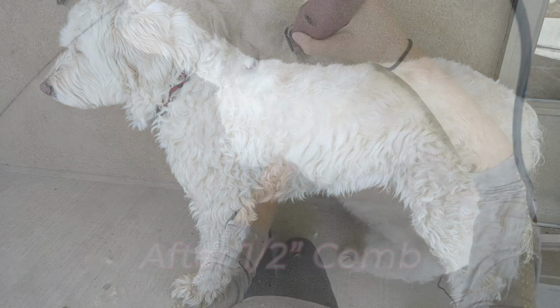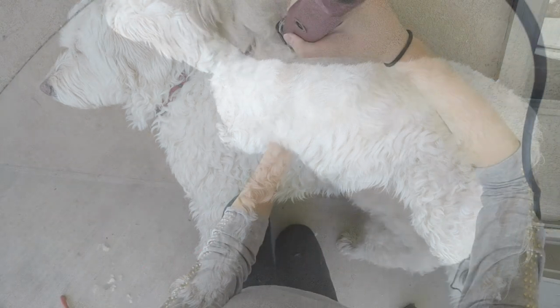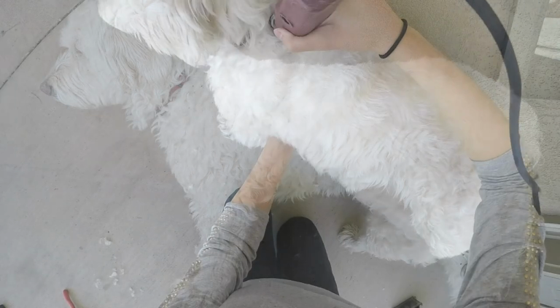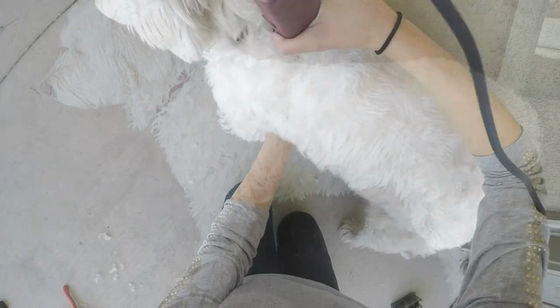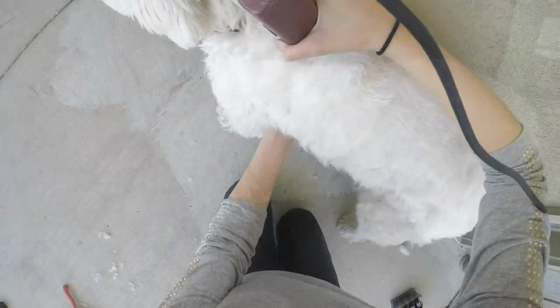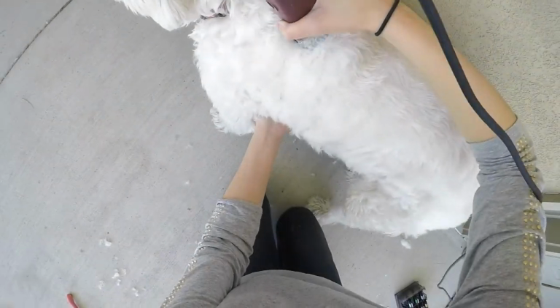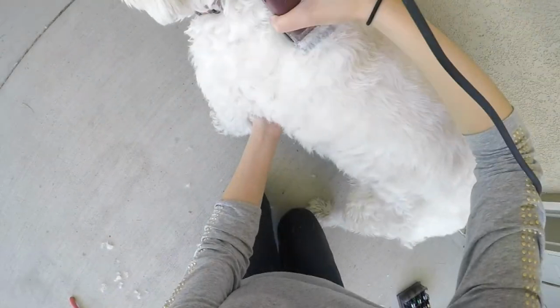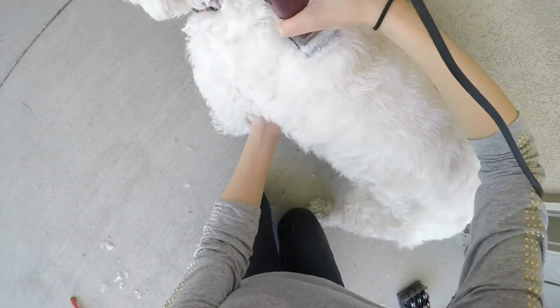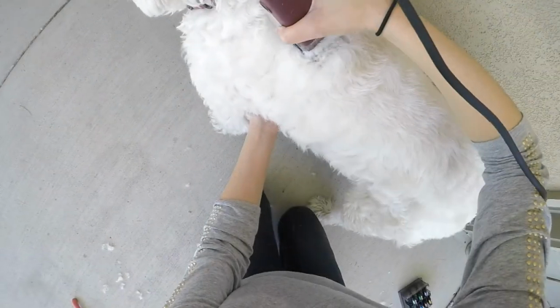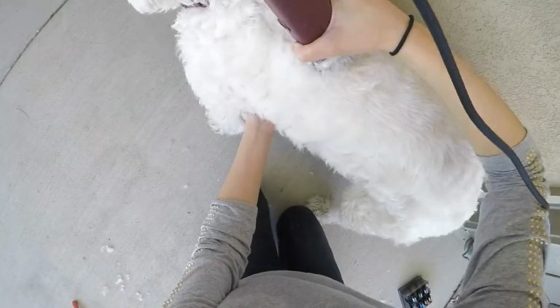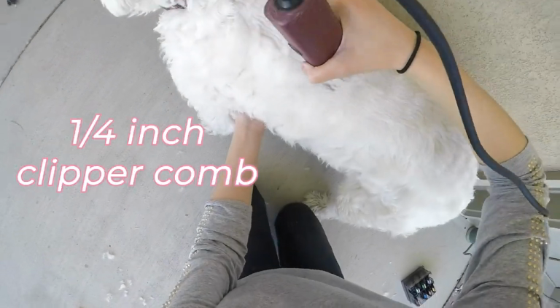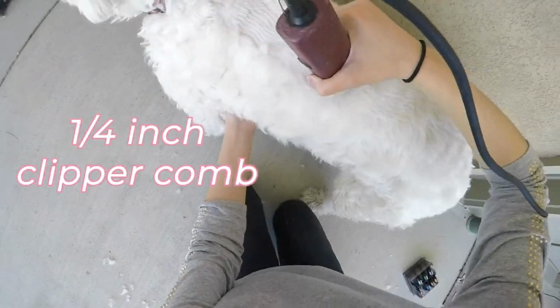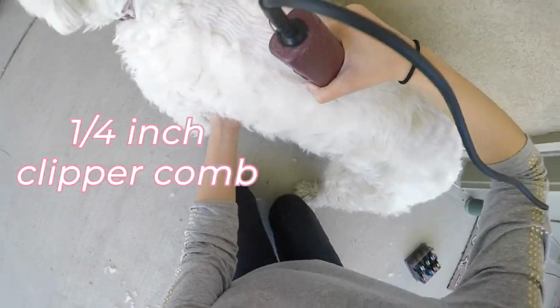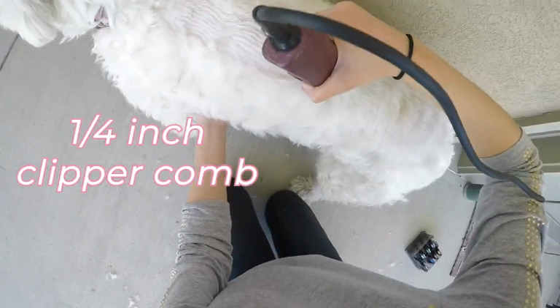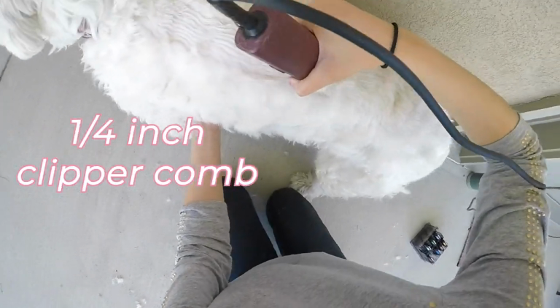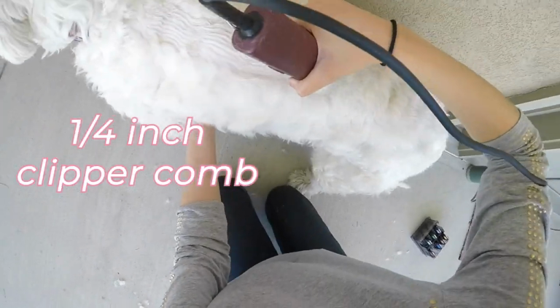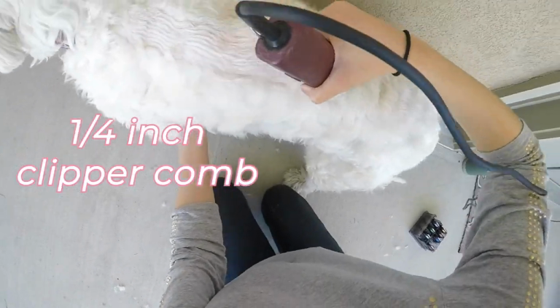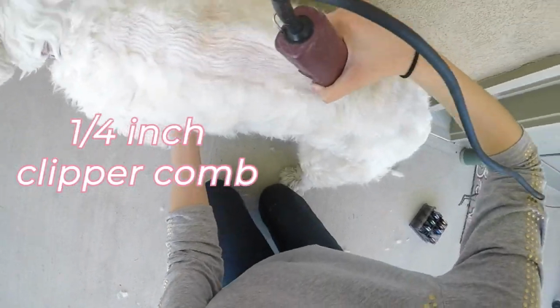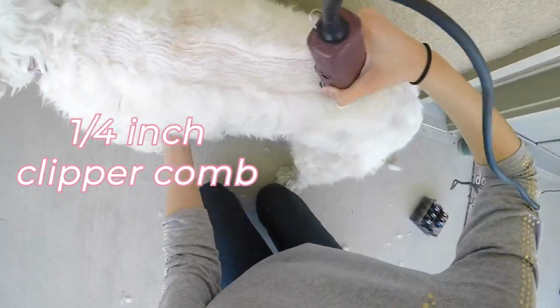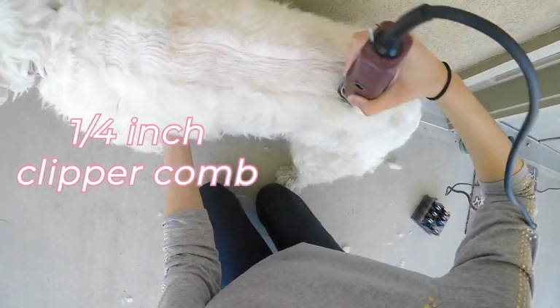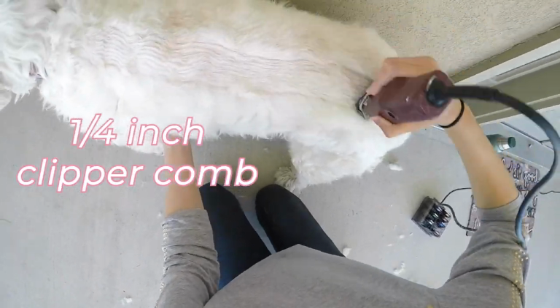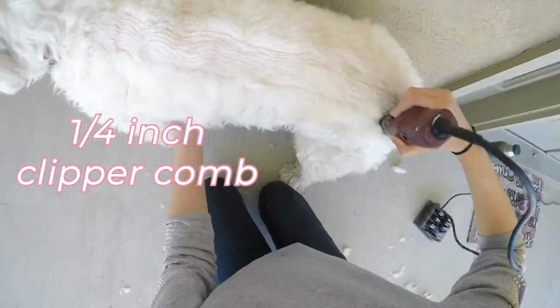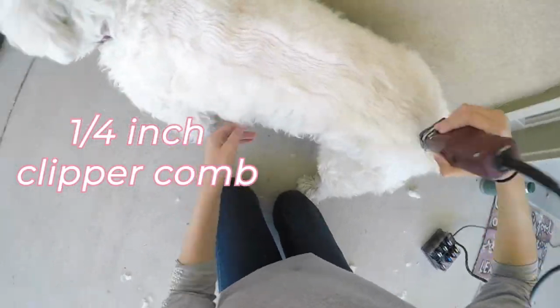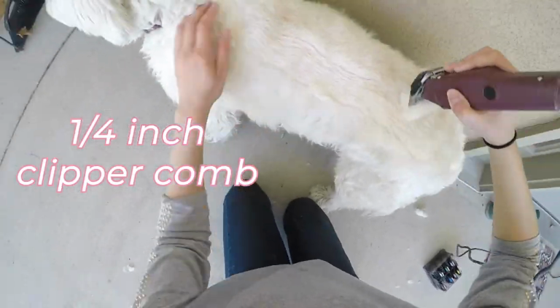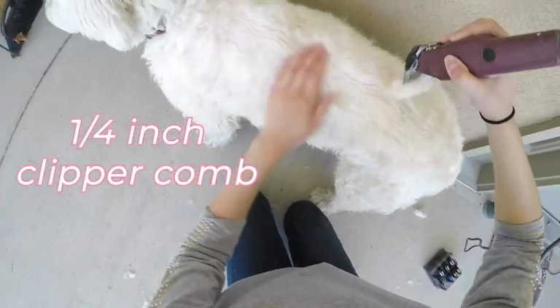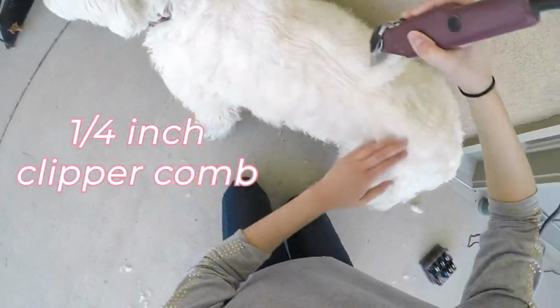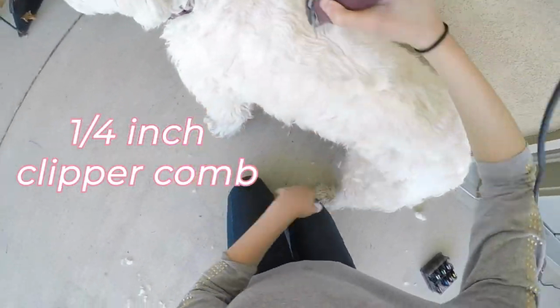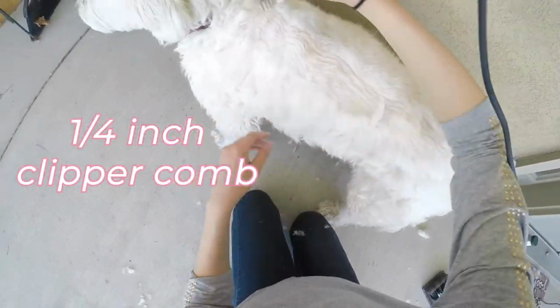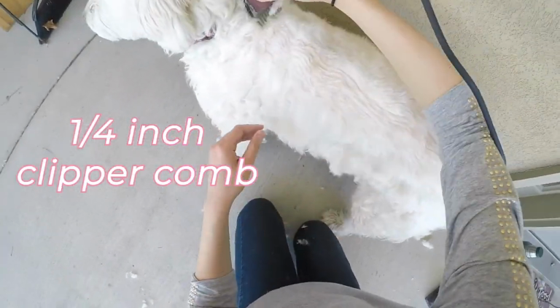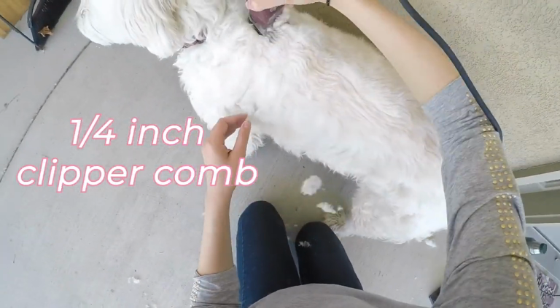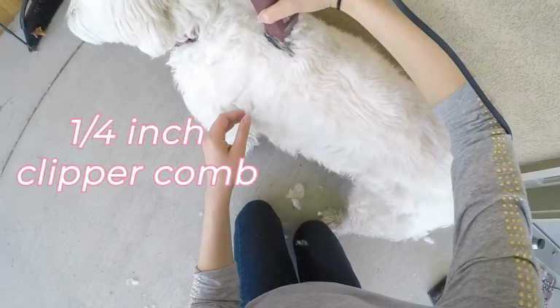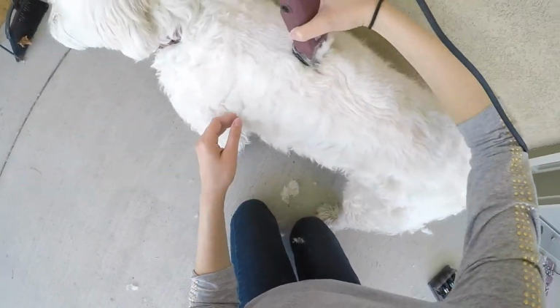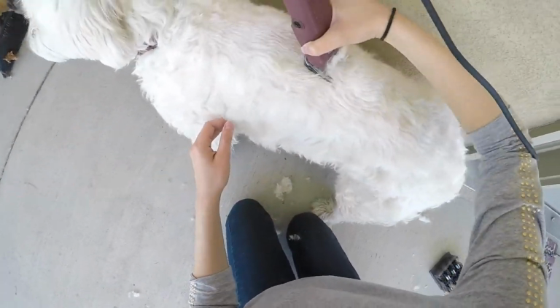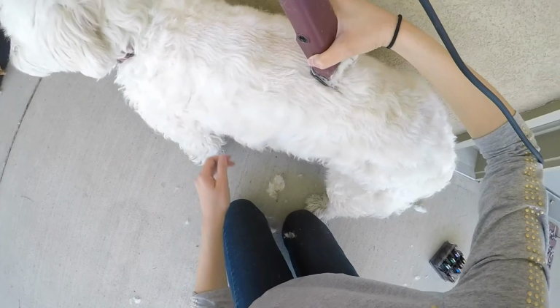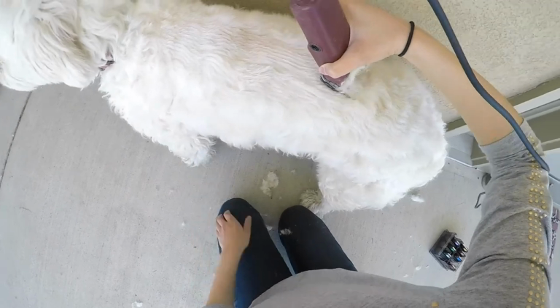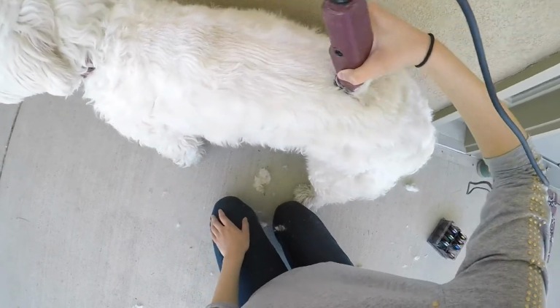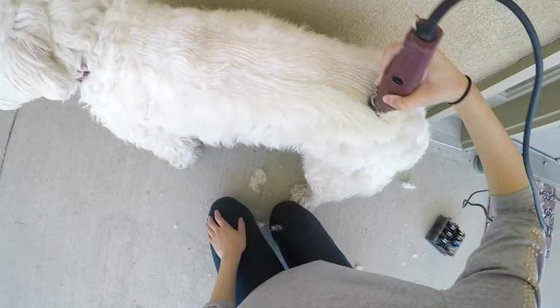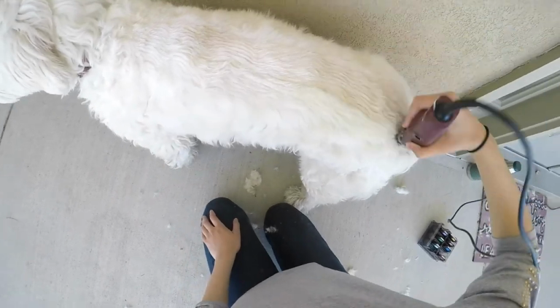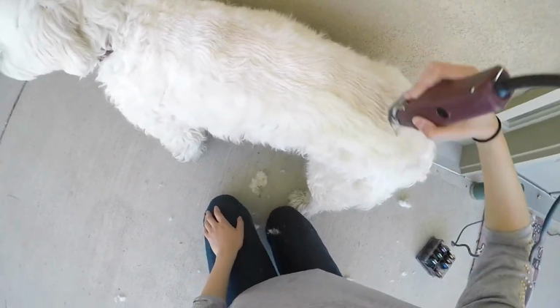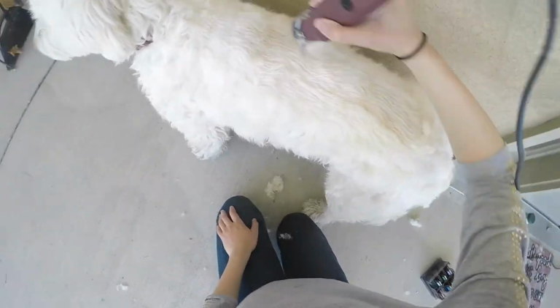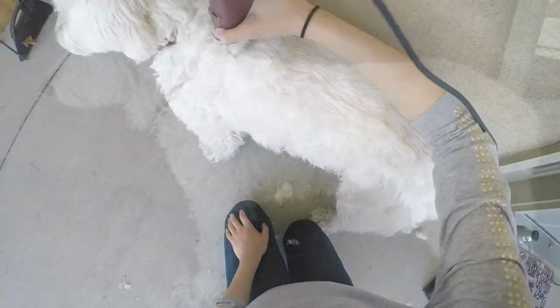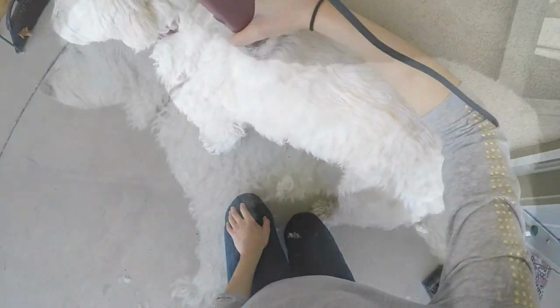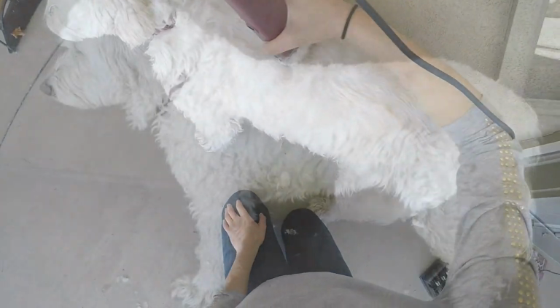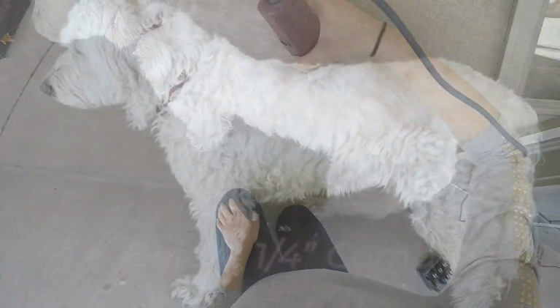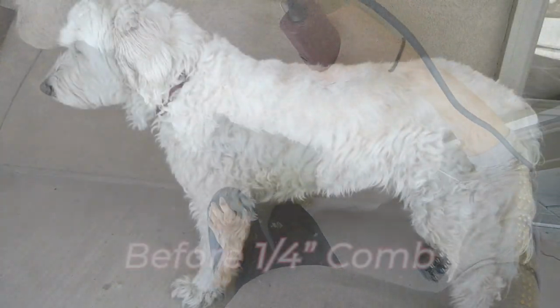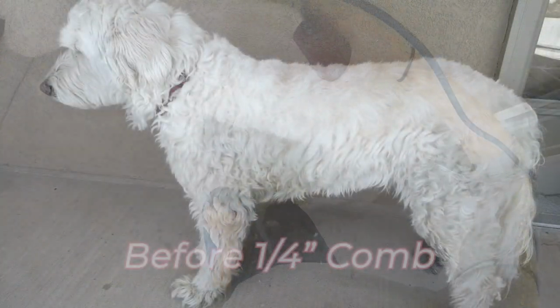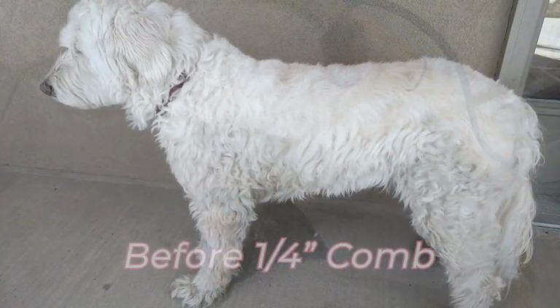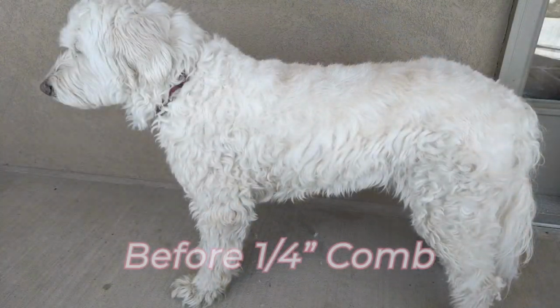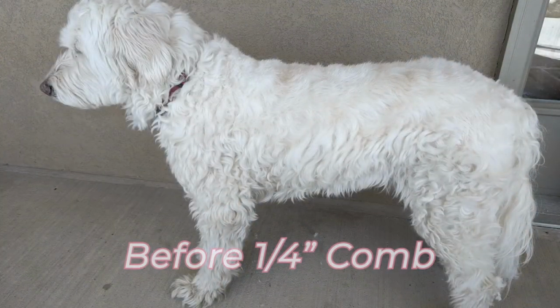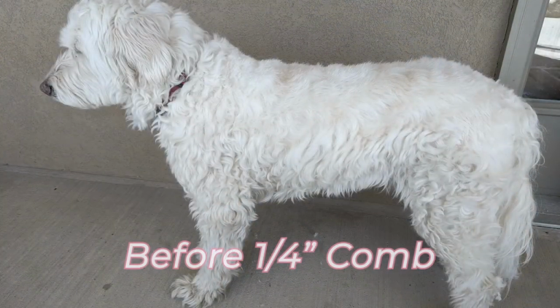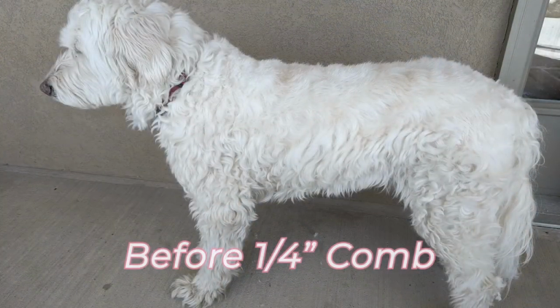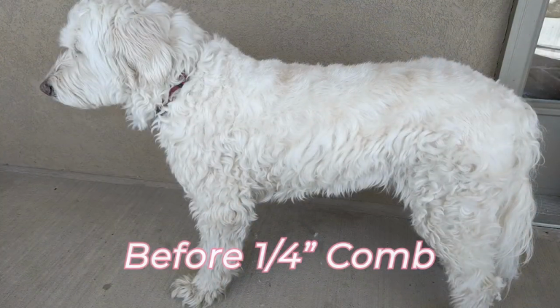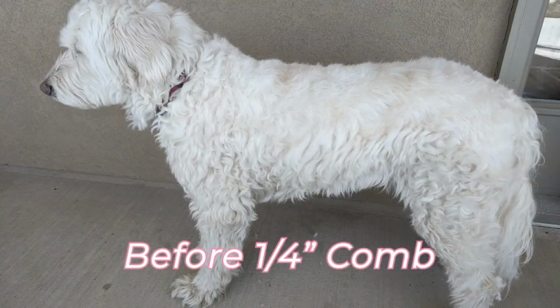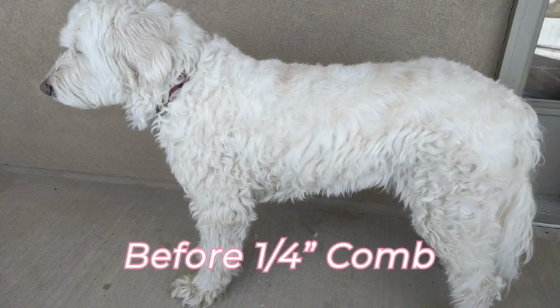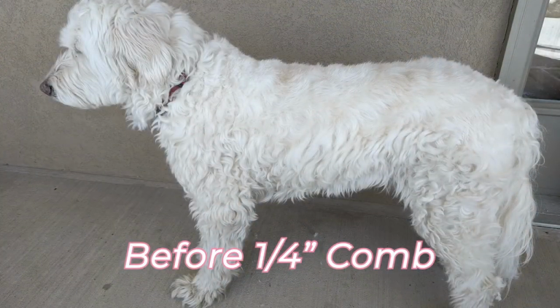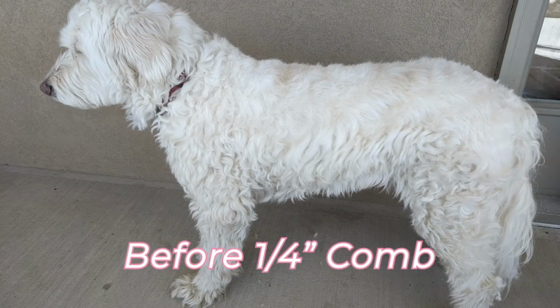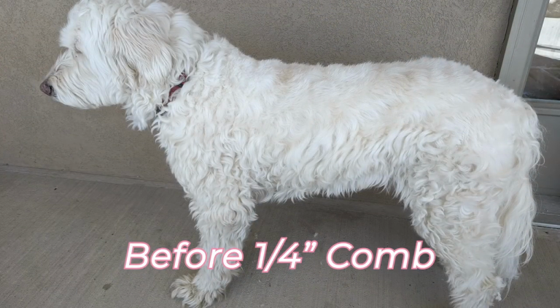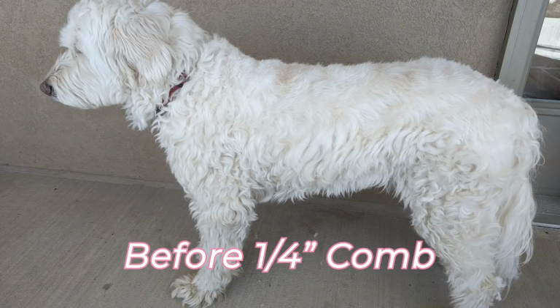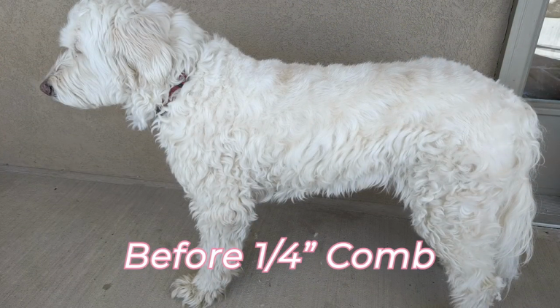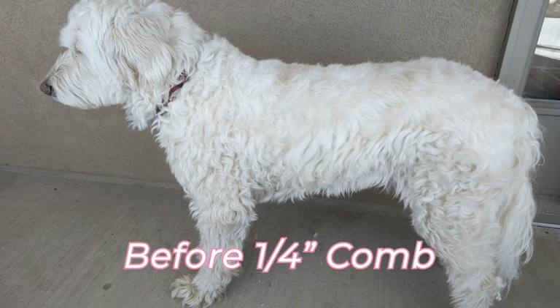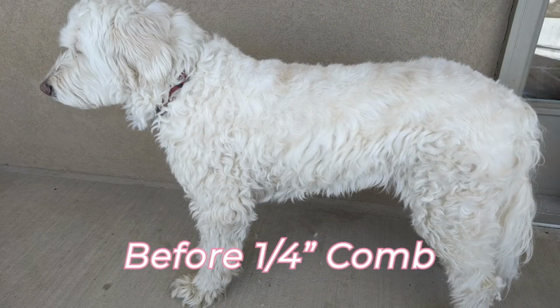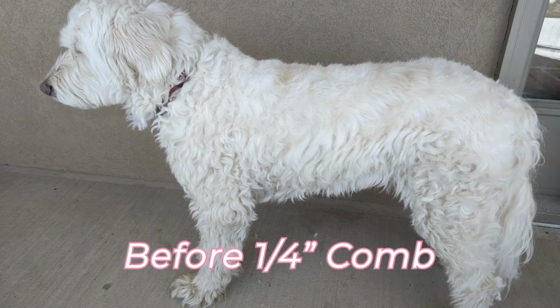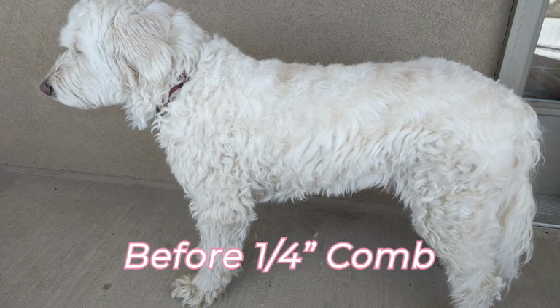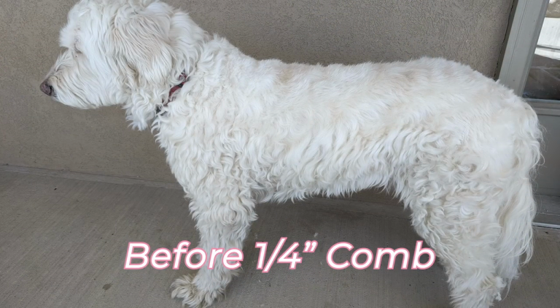Next we tried the quarter inch clipper comb, and here's a before and after picture.